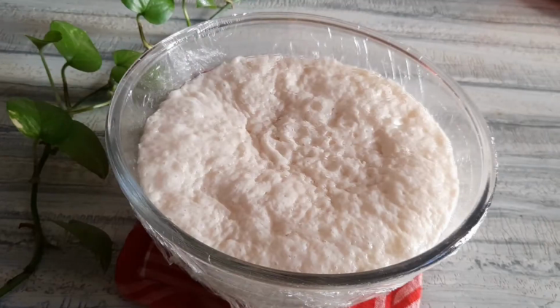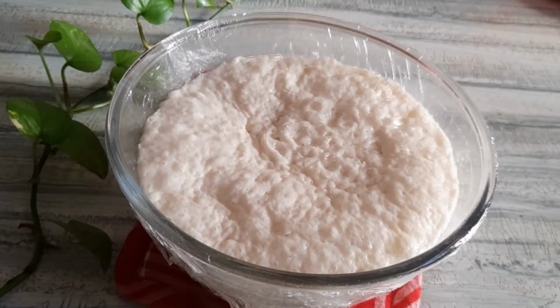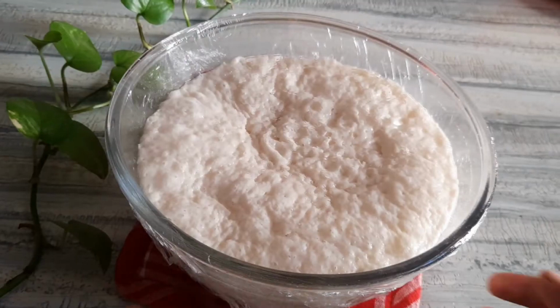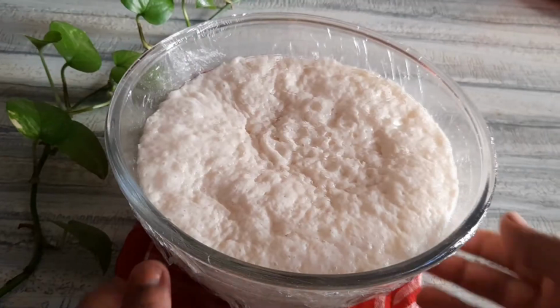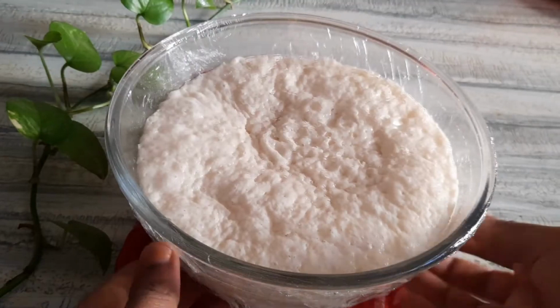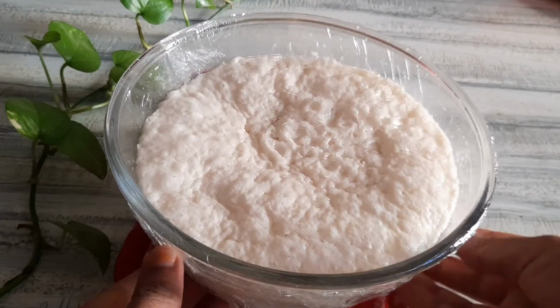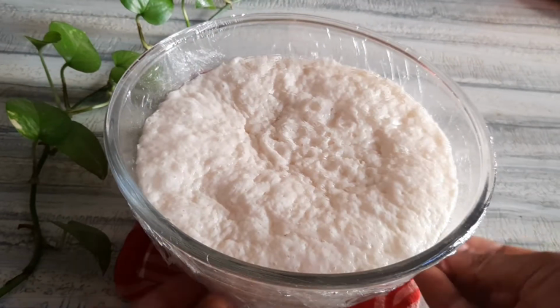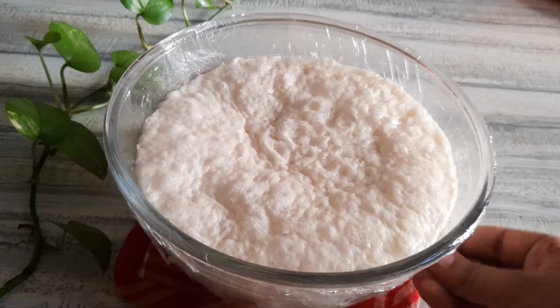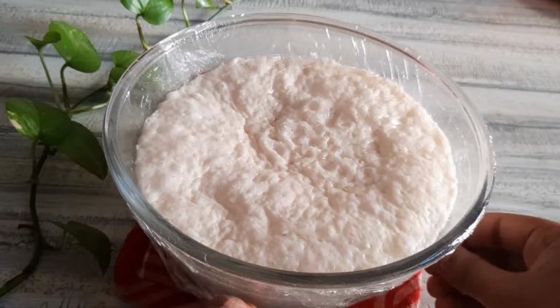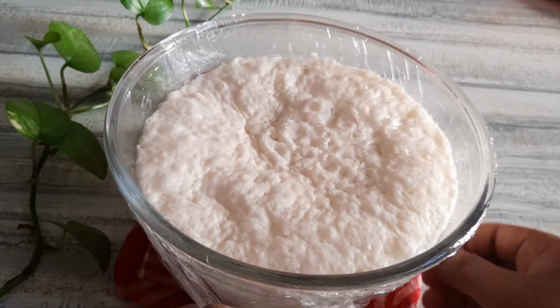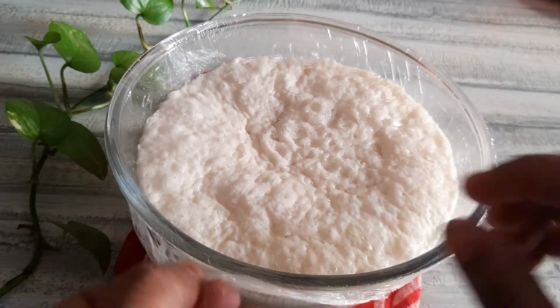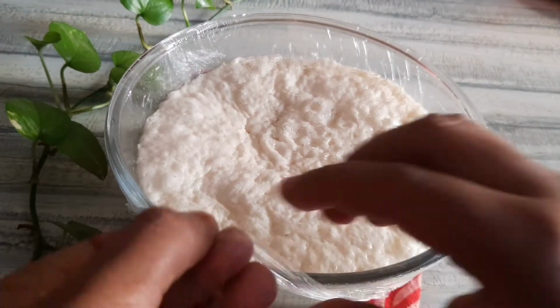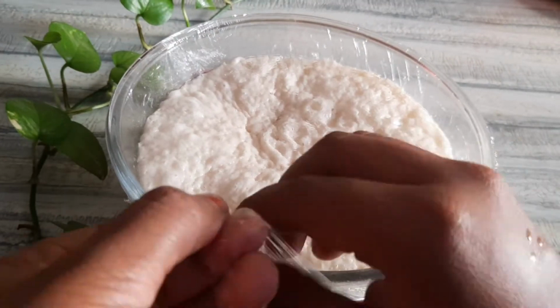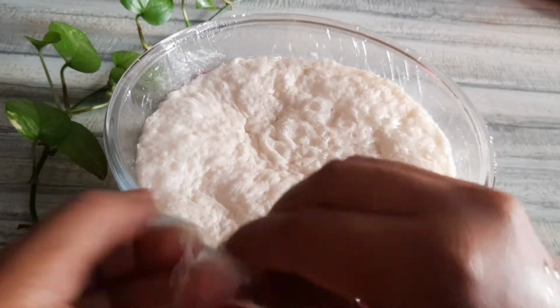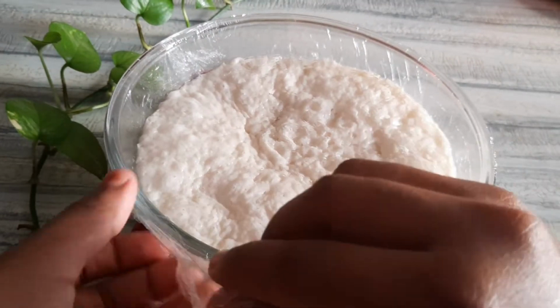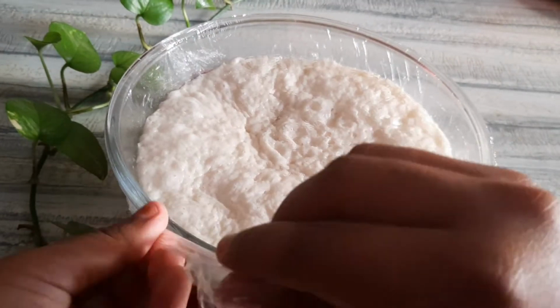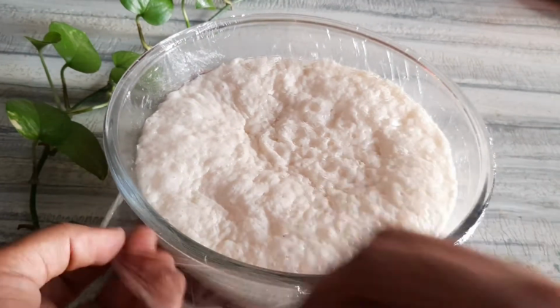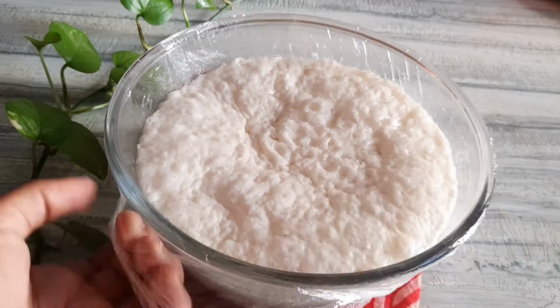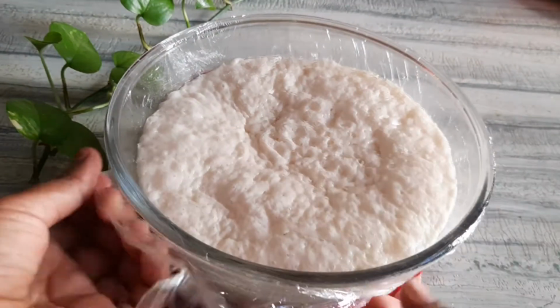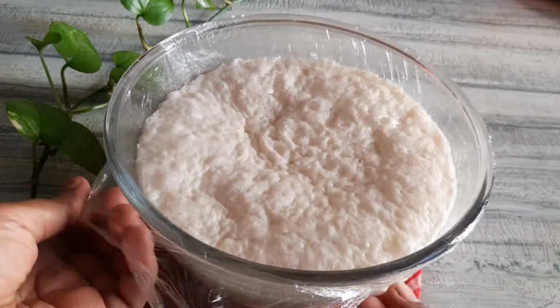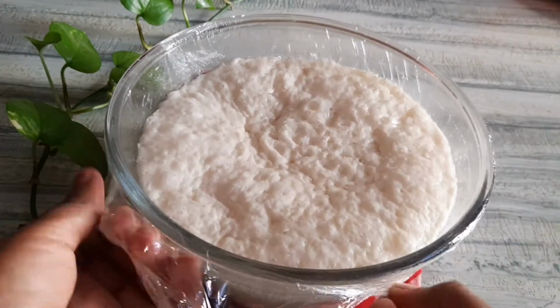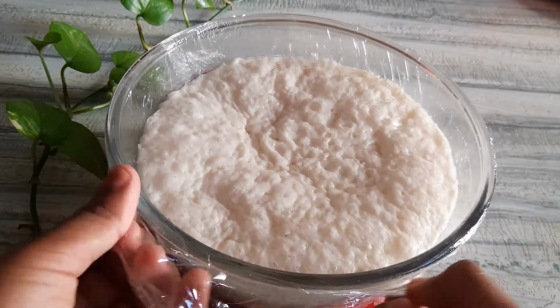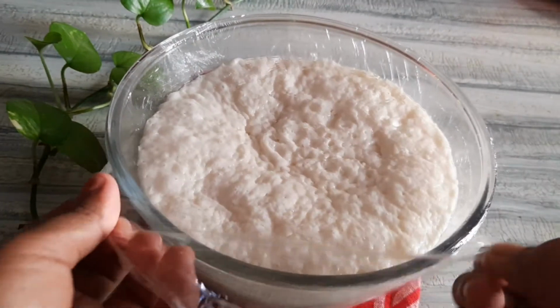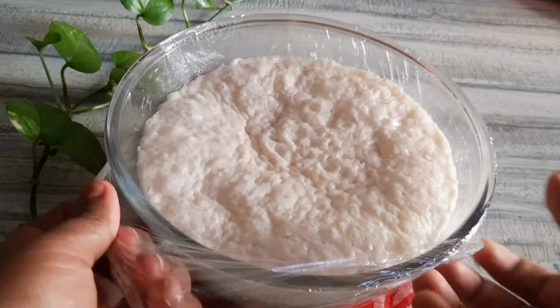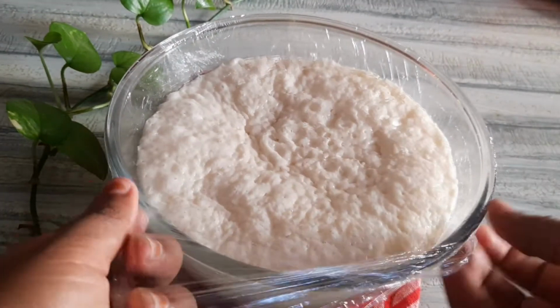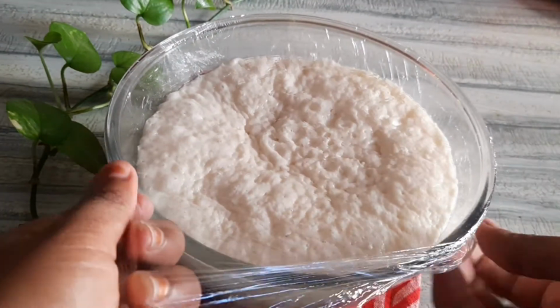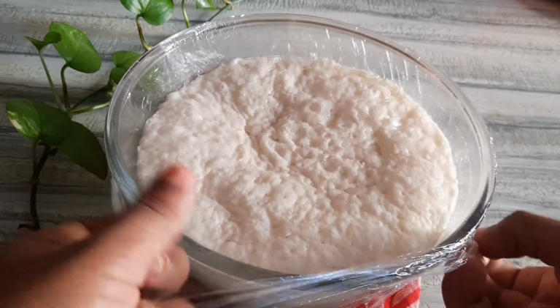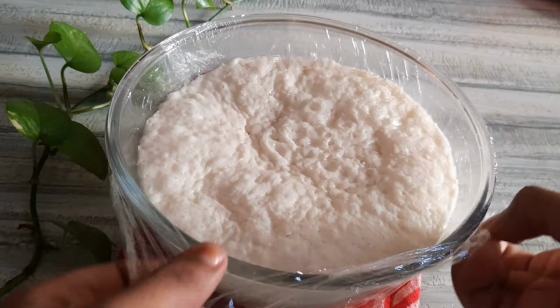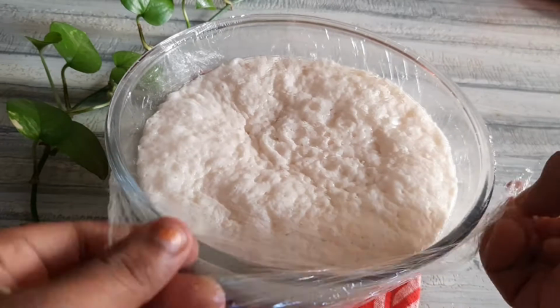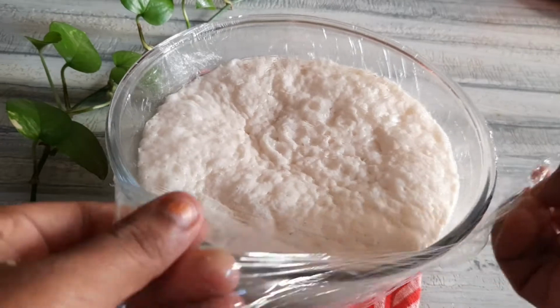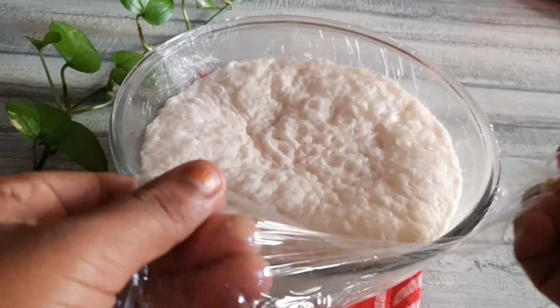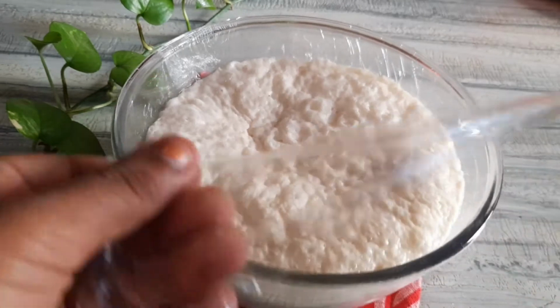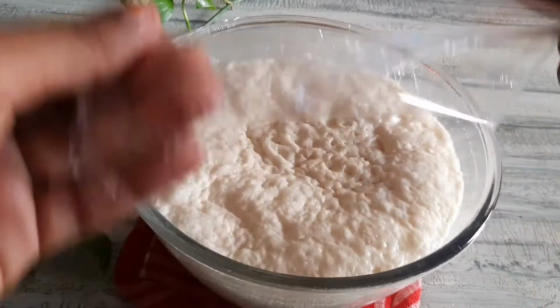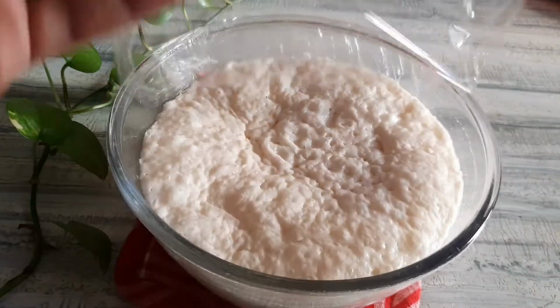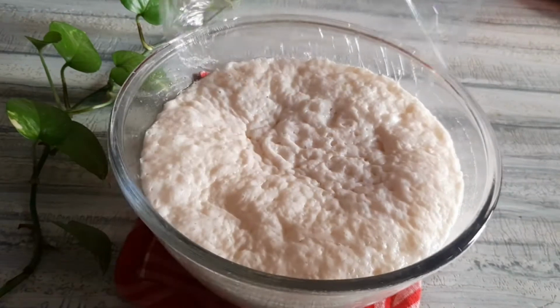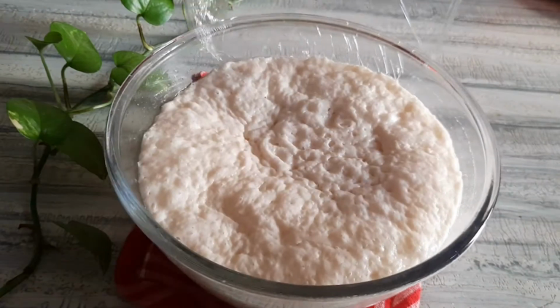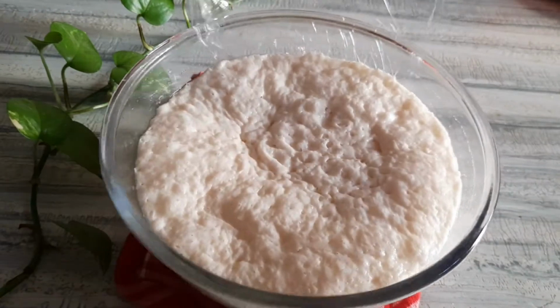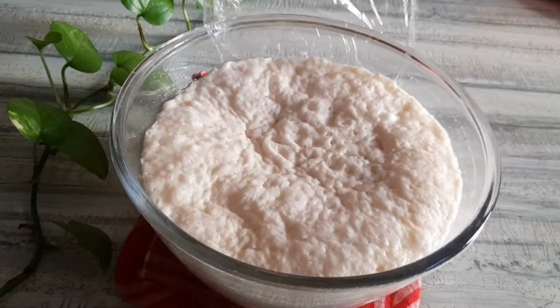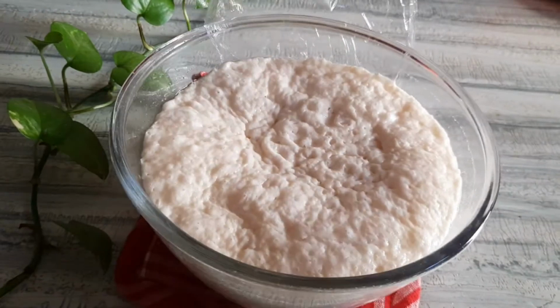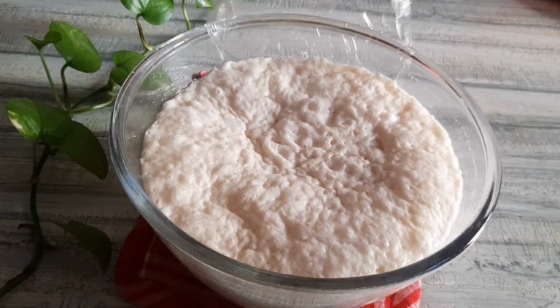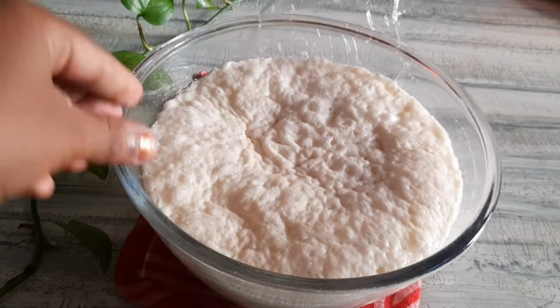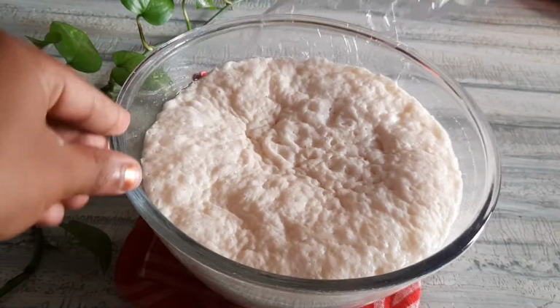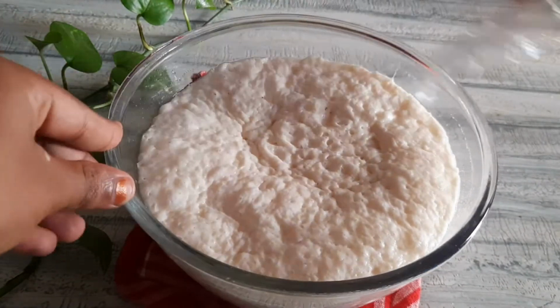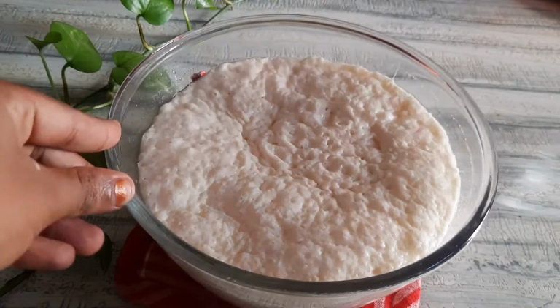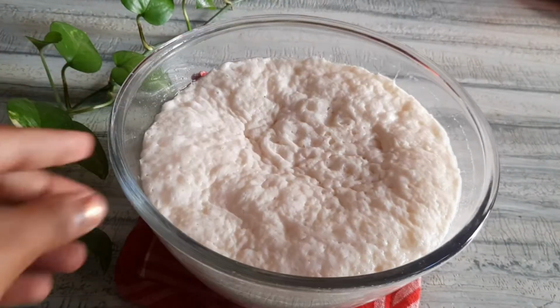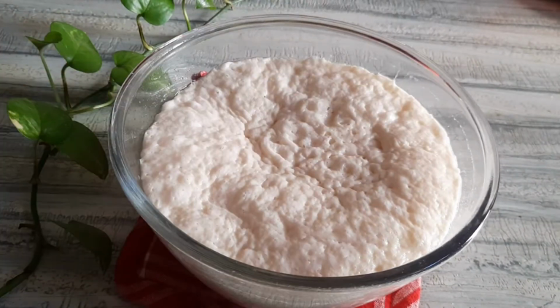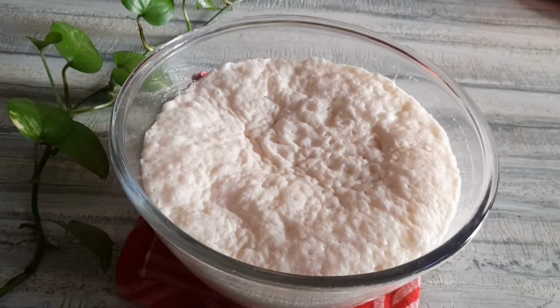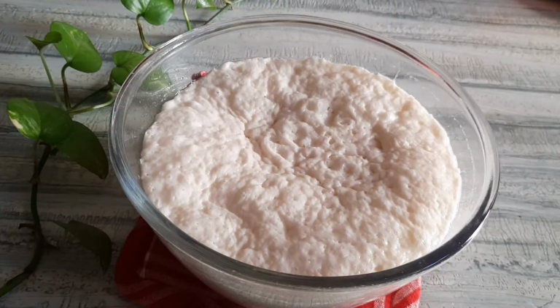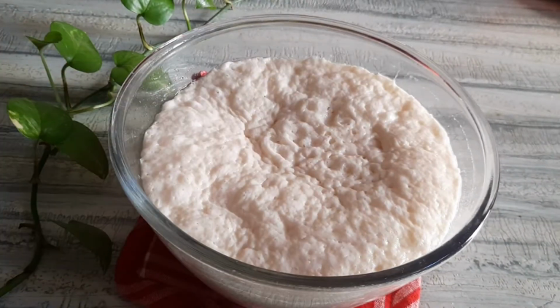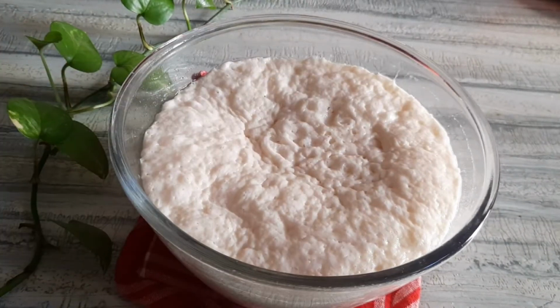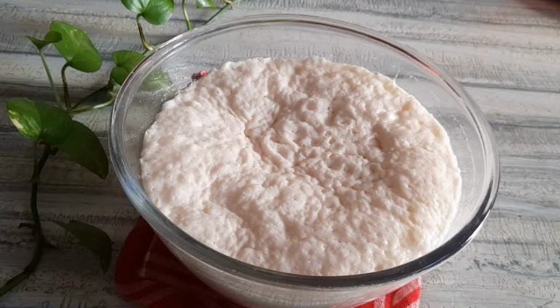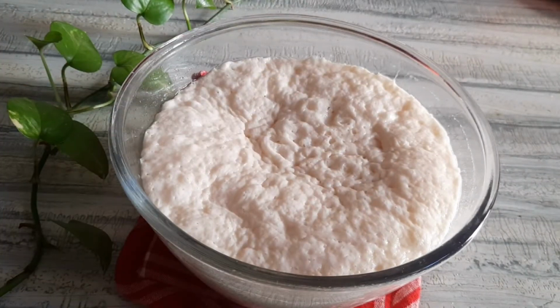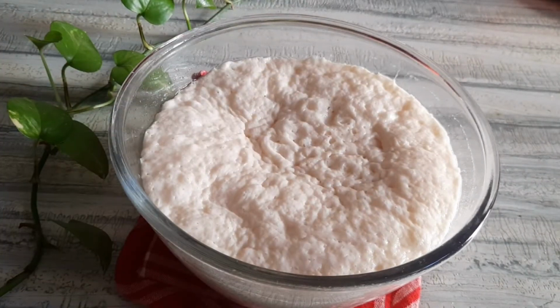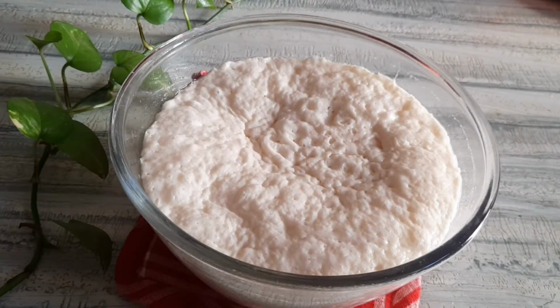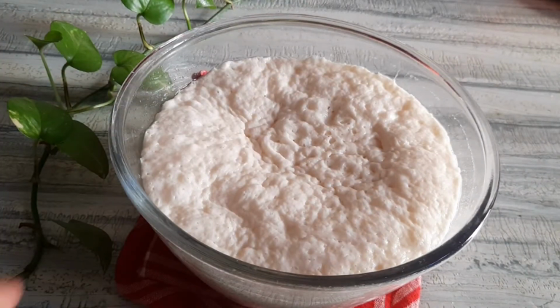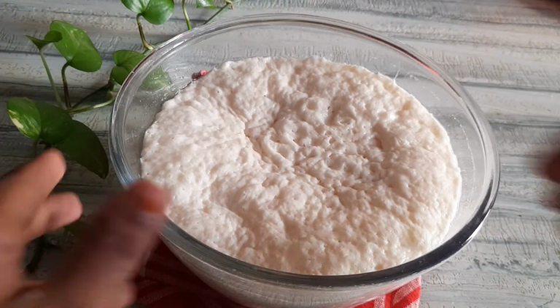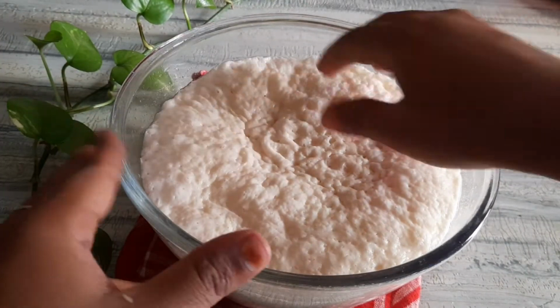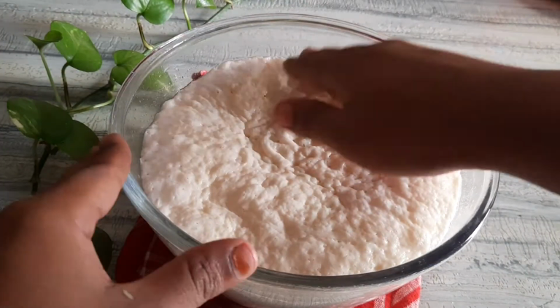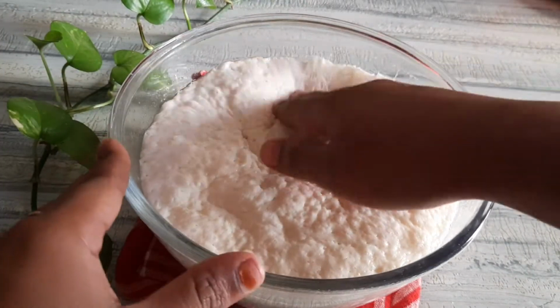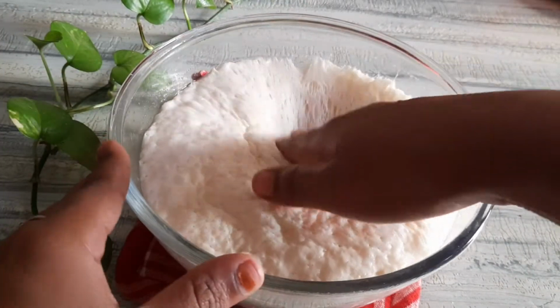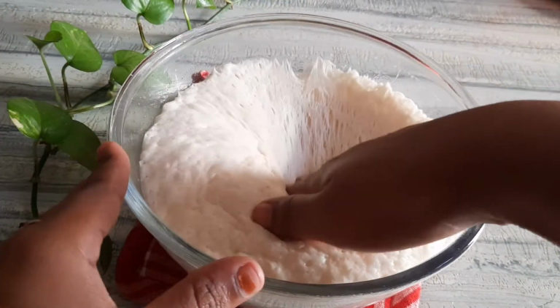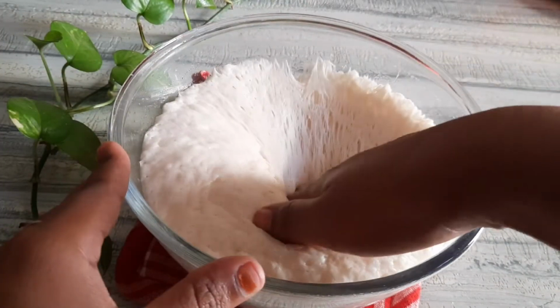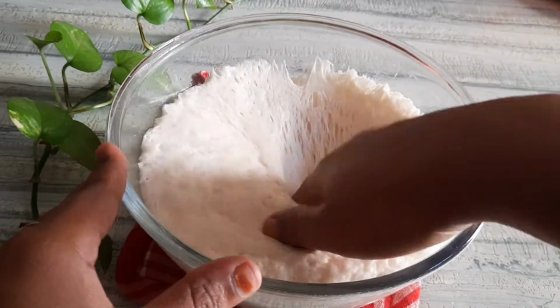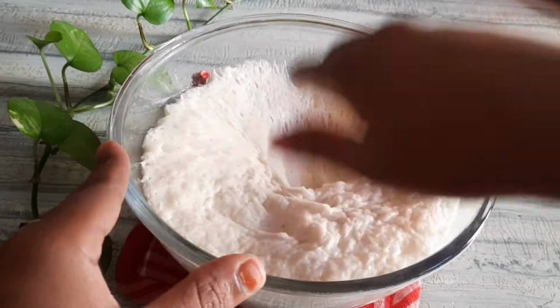When you put it in another place, let it rest 1–2 times. If the yeast is correct, it will be double in size.